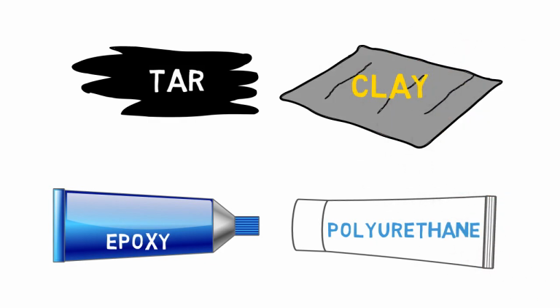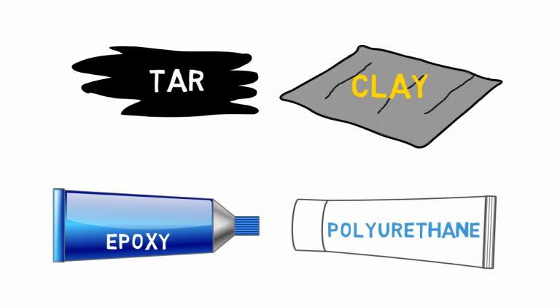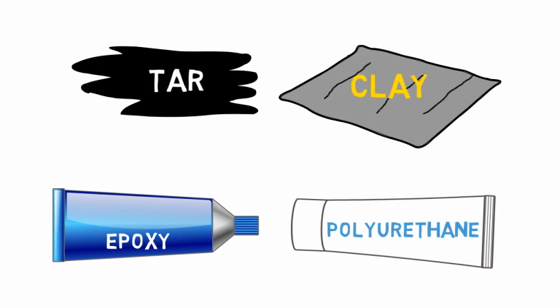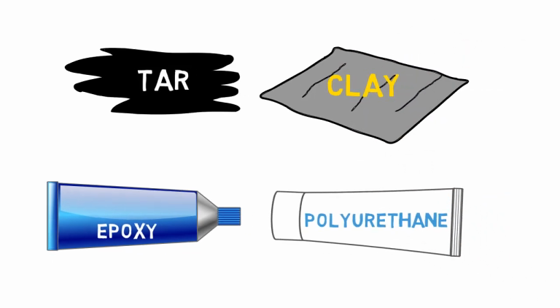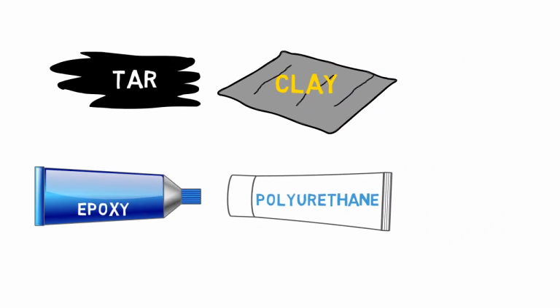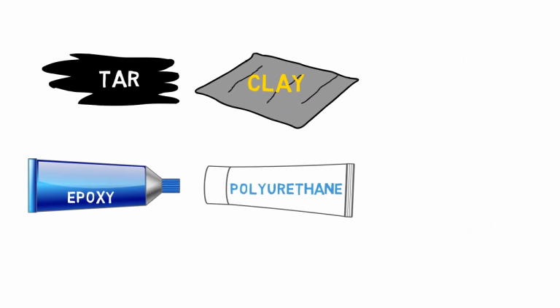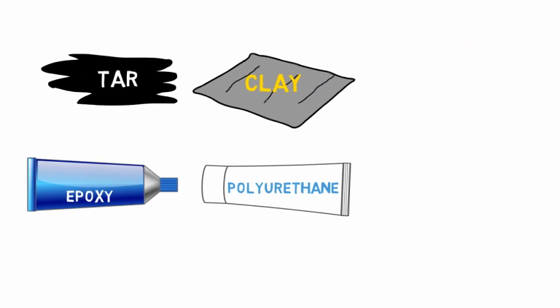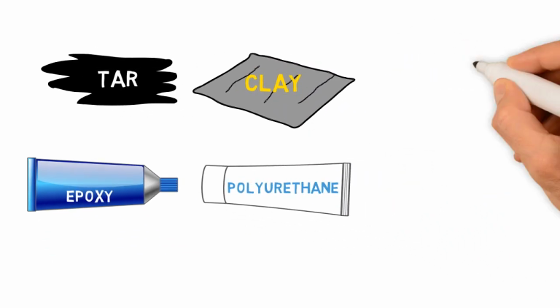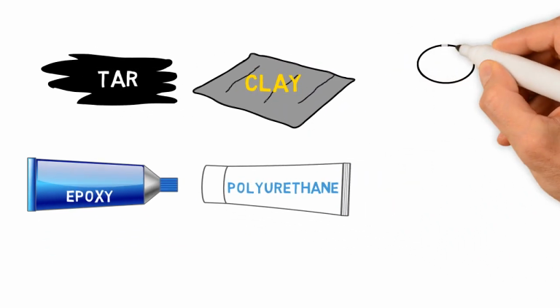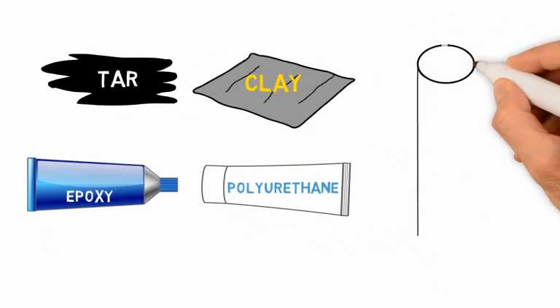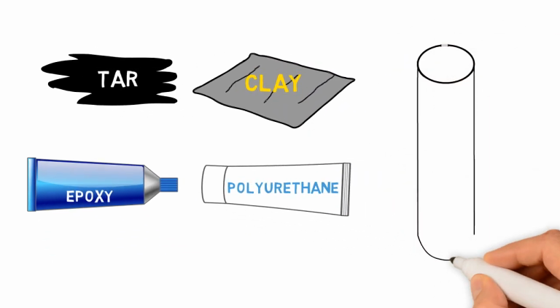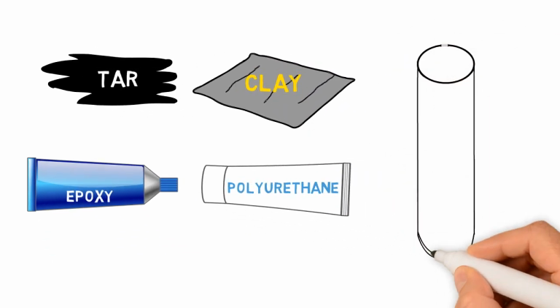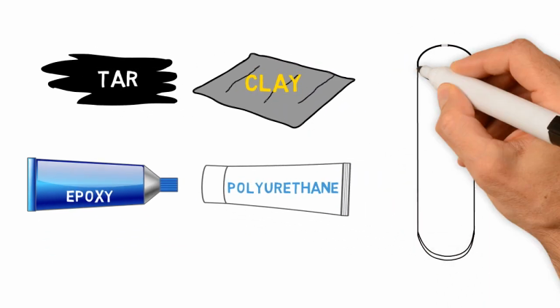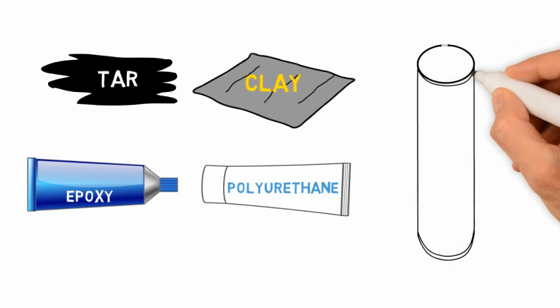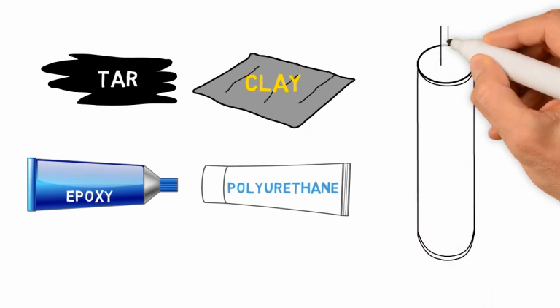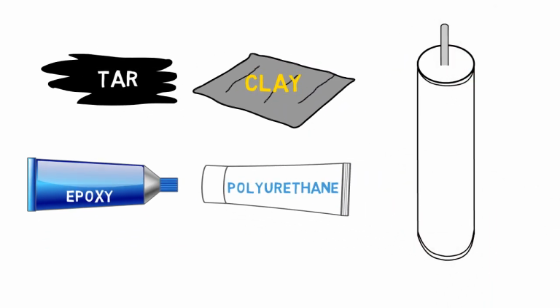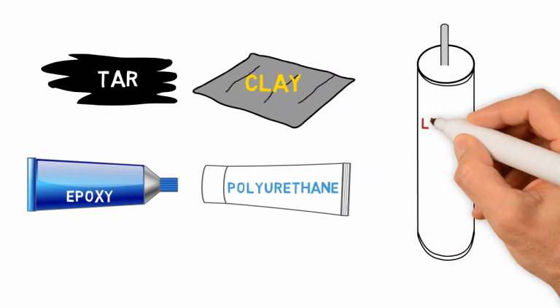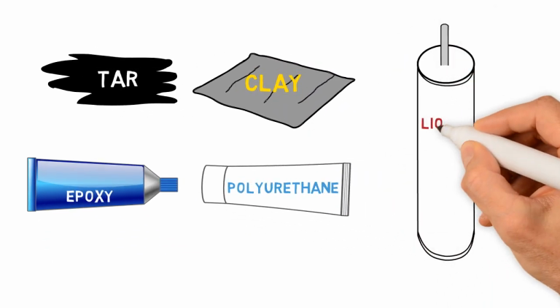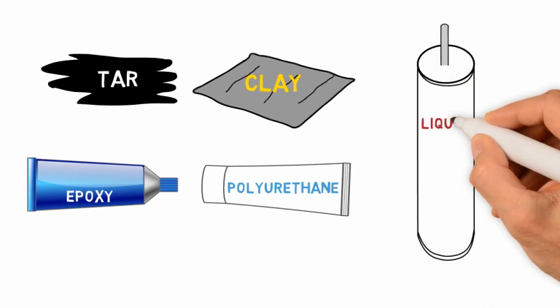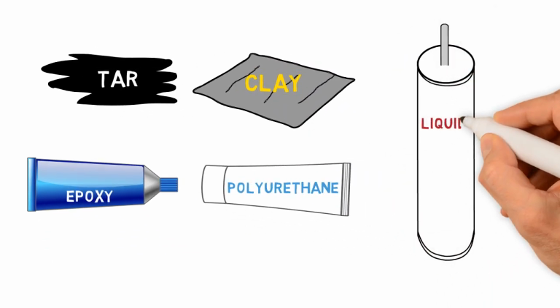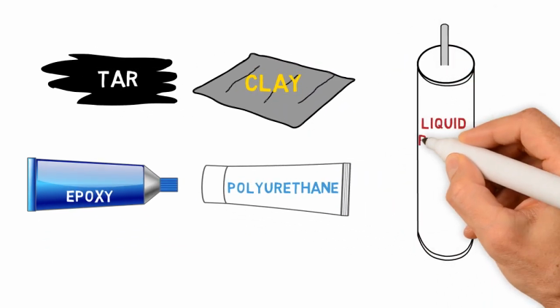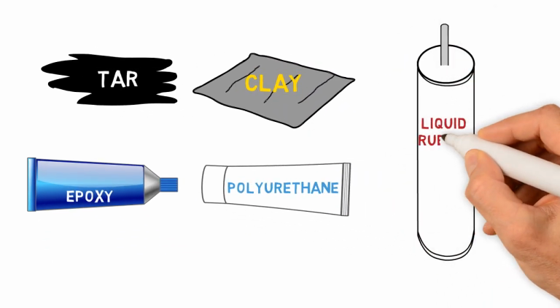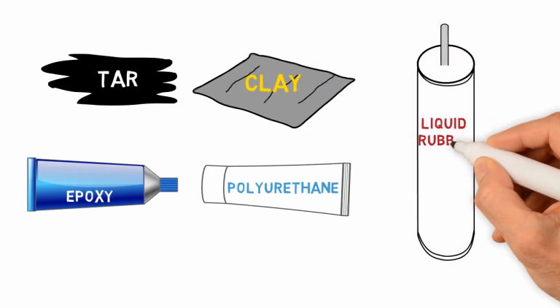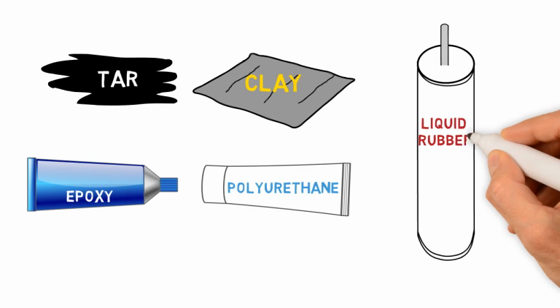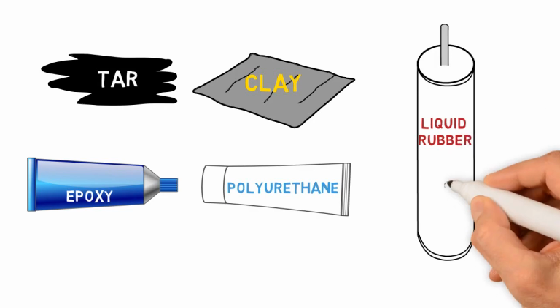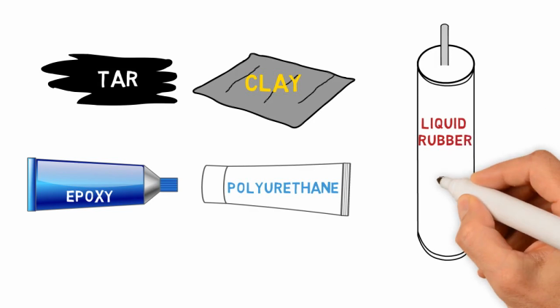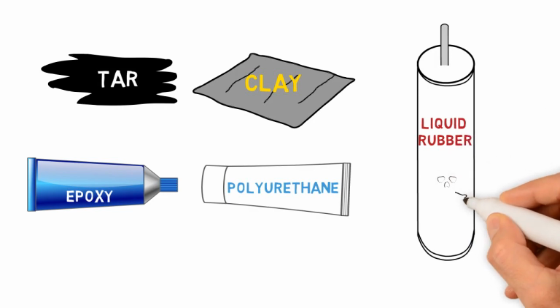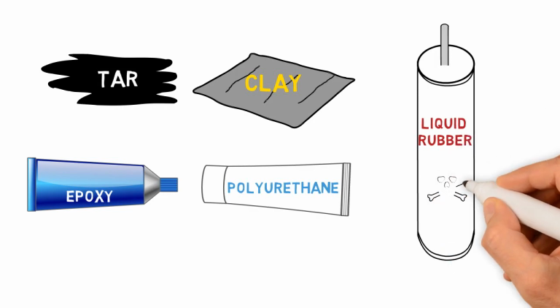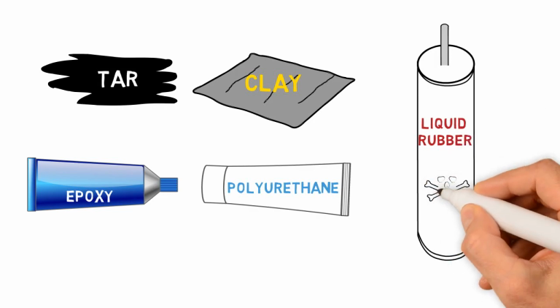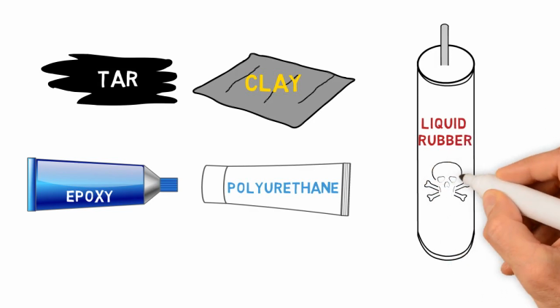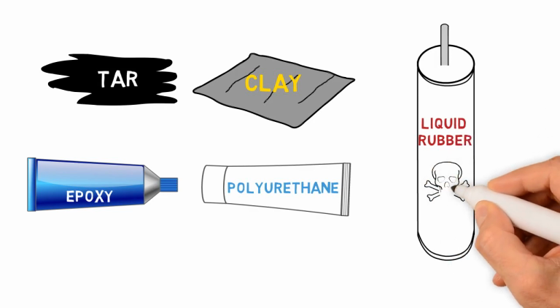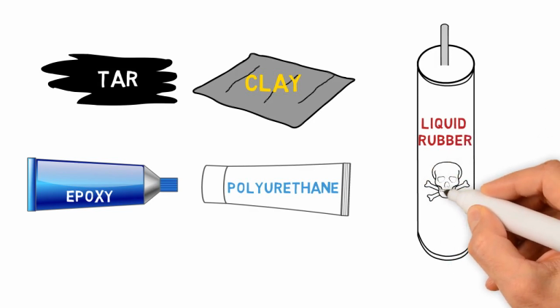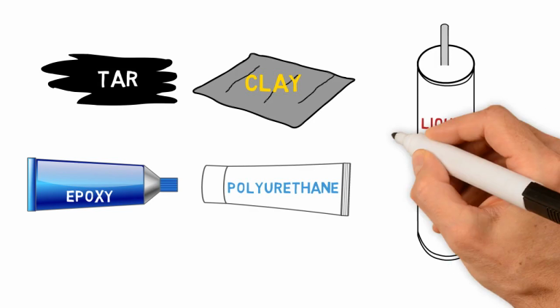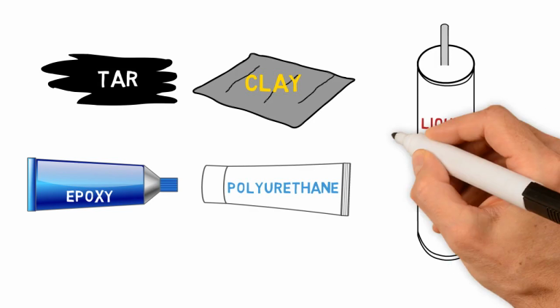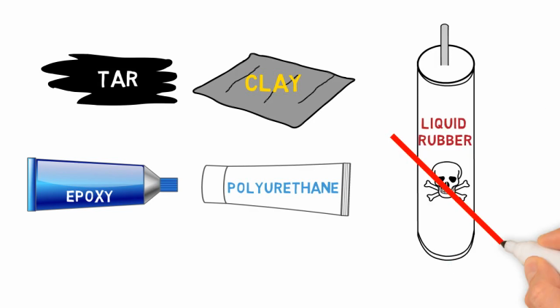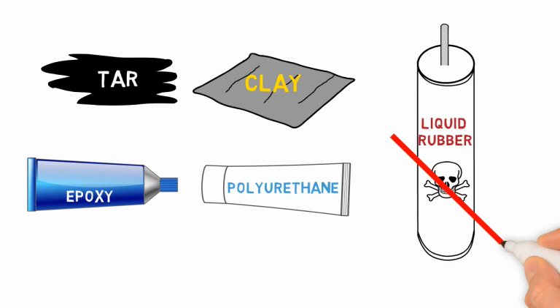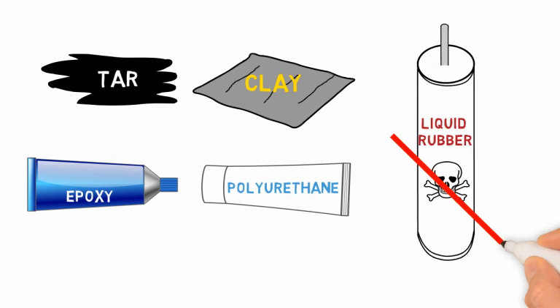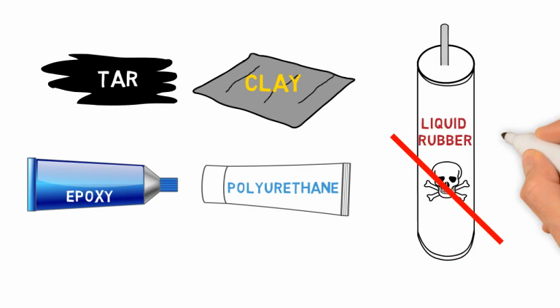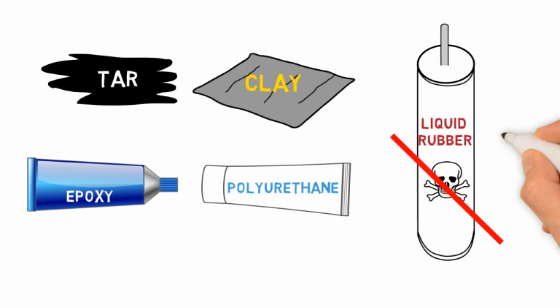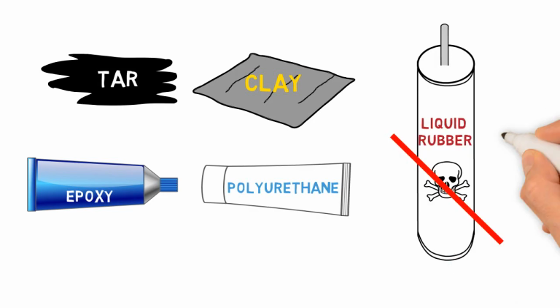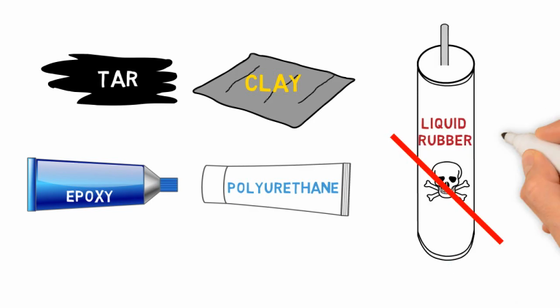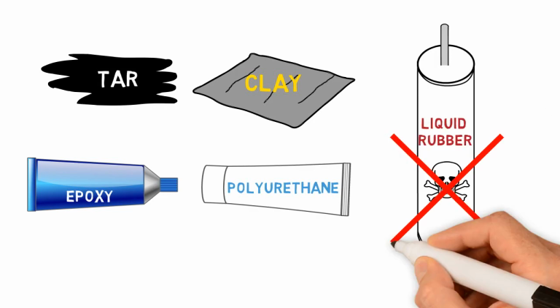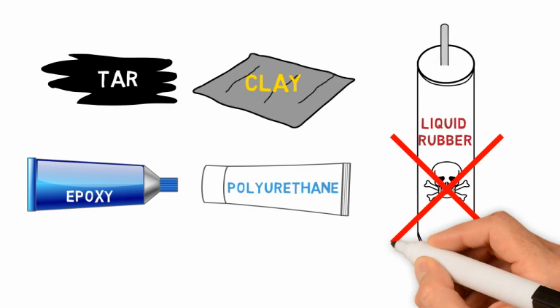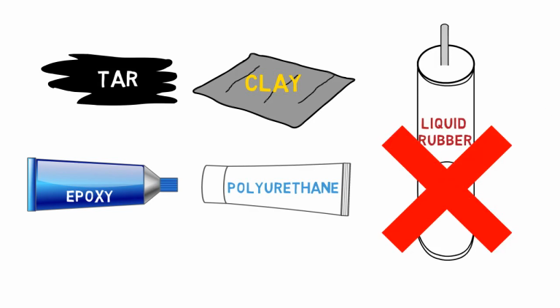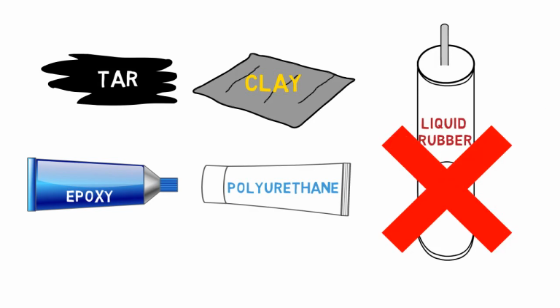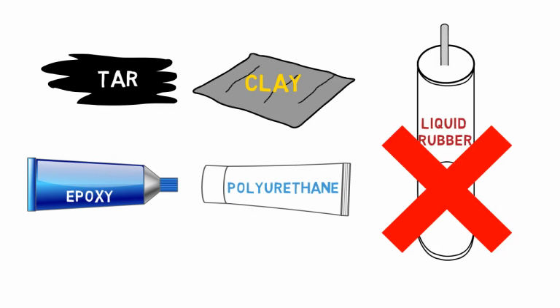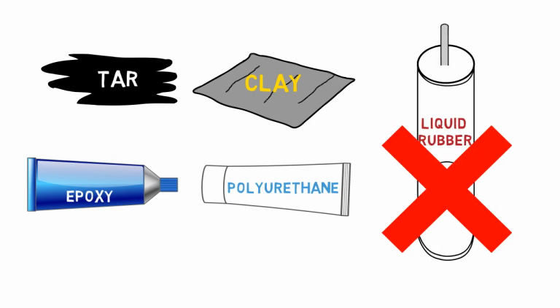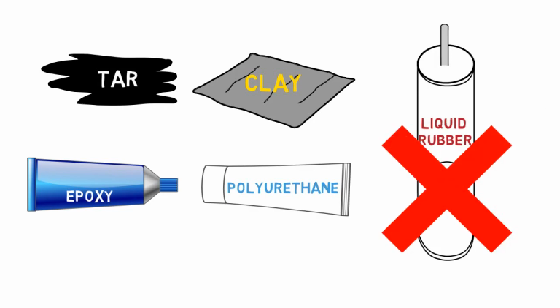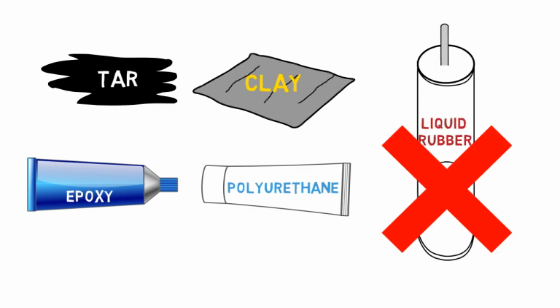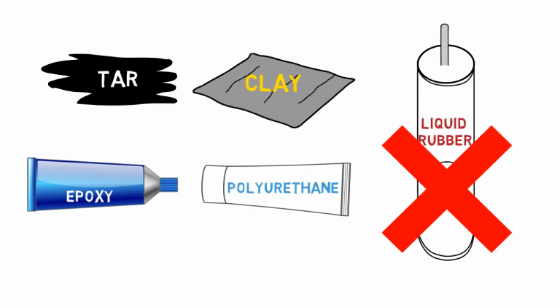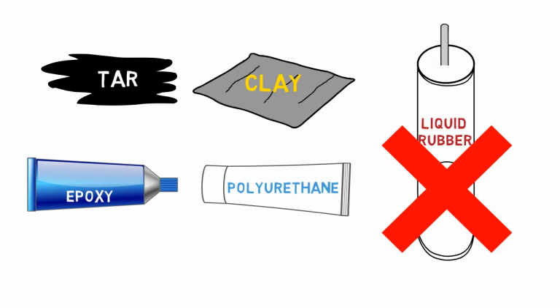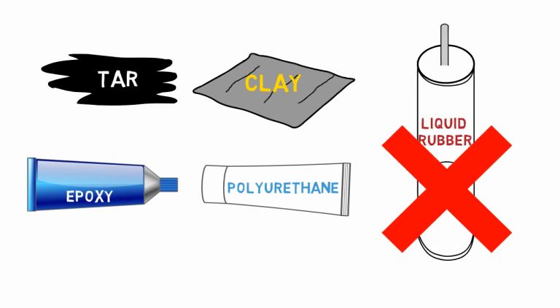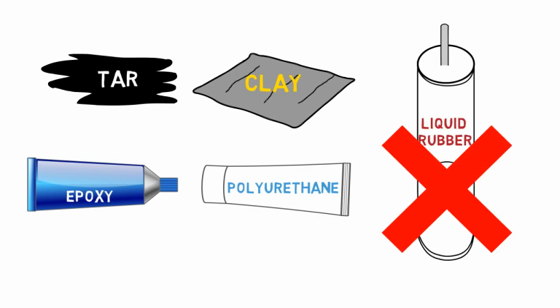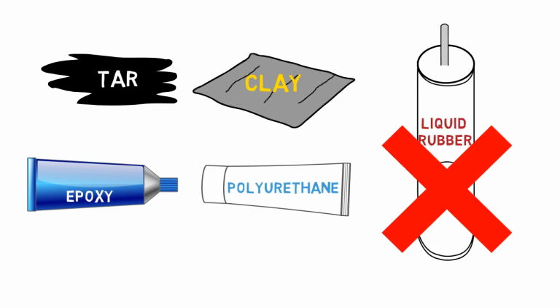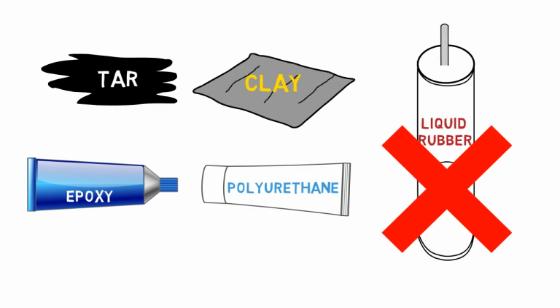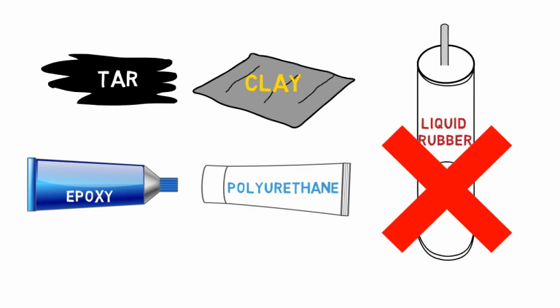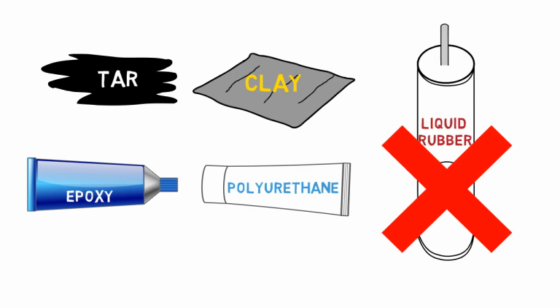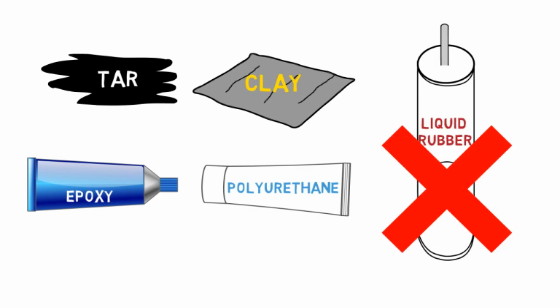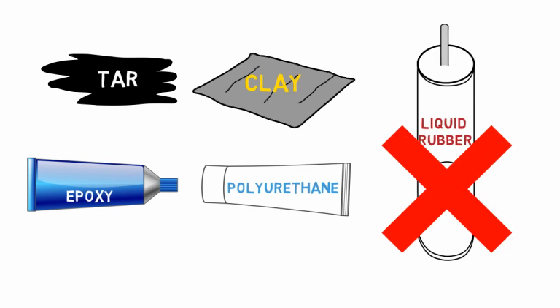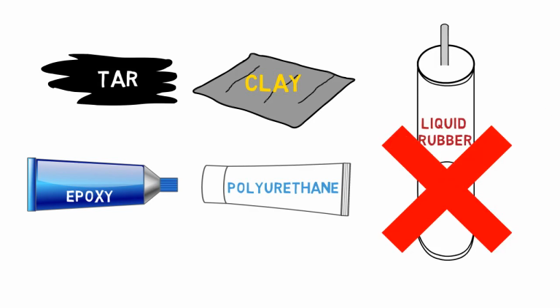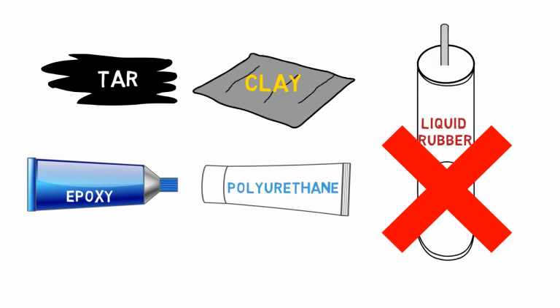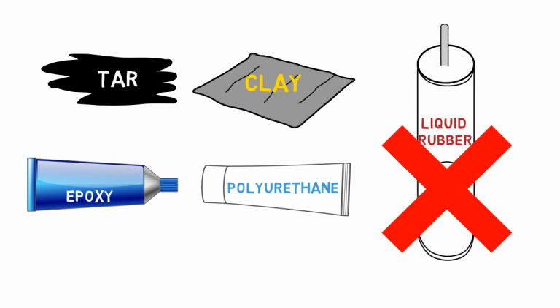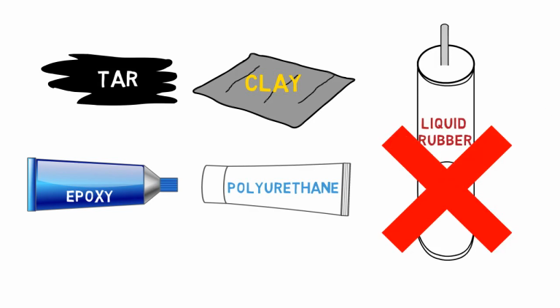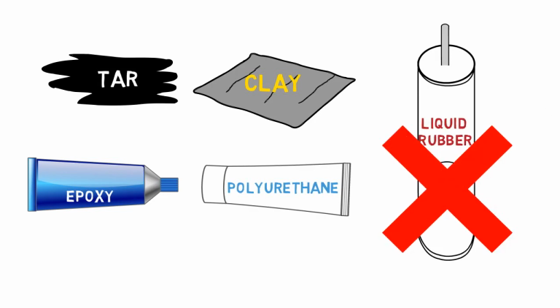We even had a different liquid rubber at one point, but we had to stop using it because it contained hazardous chemicals that were eventually banned, and for good reason.